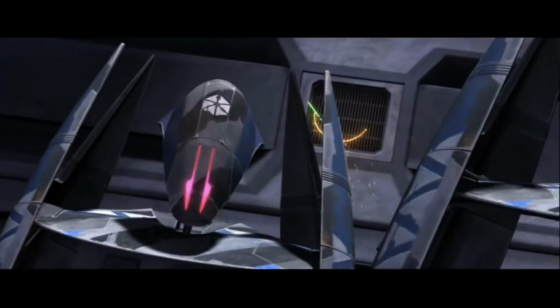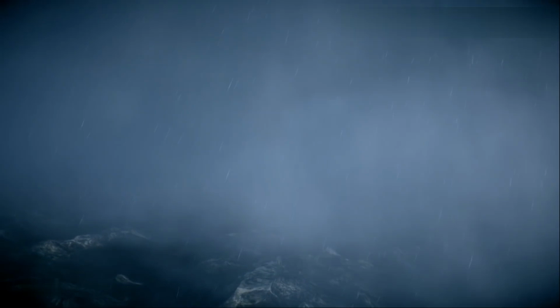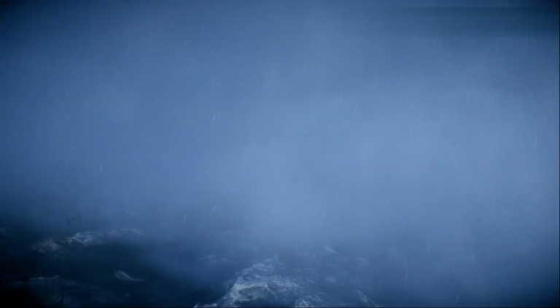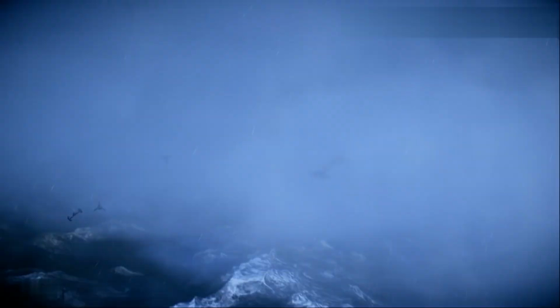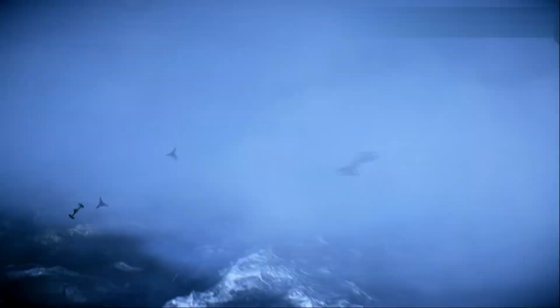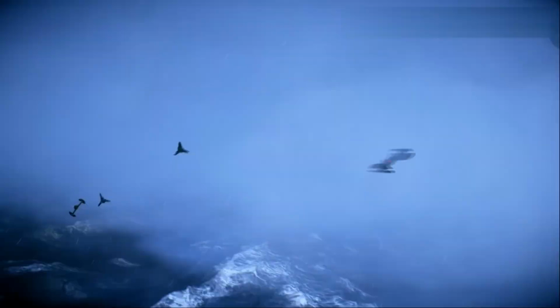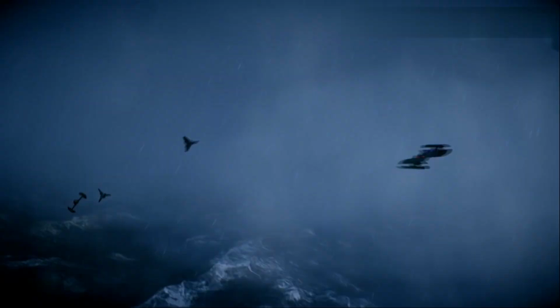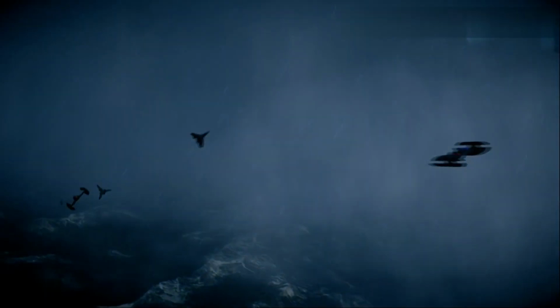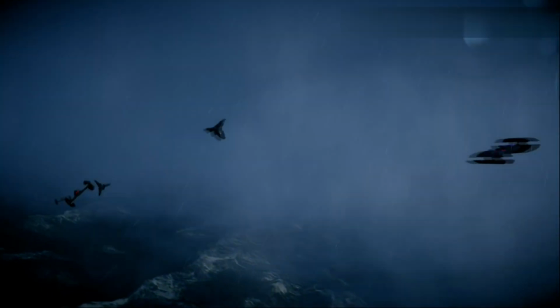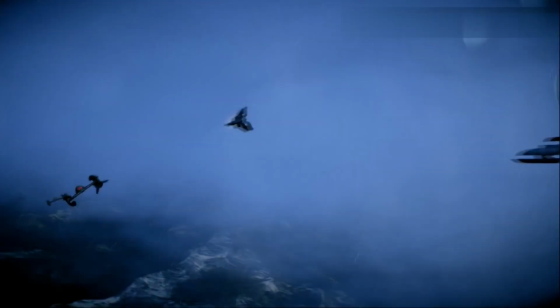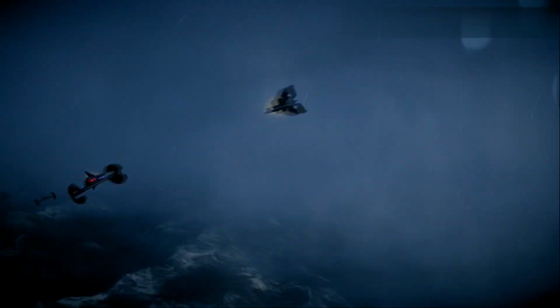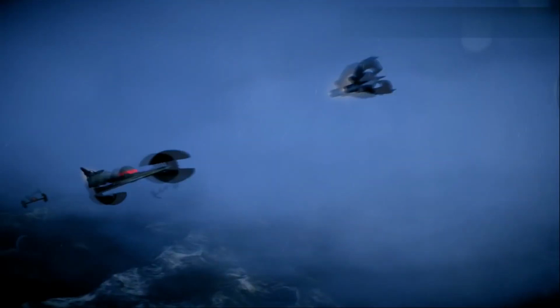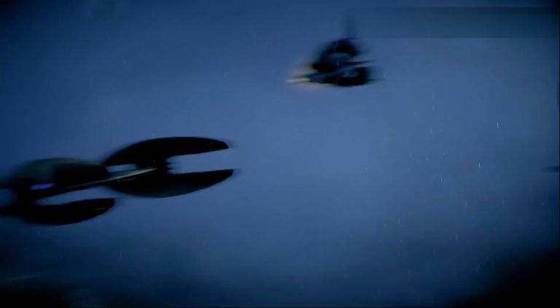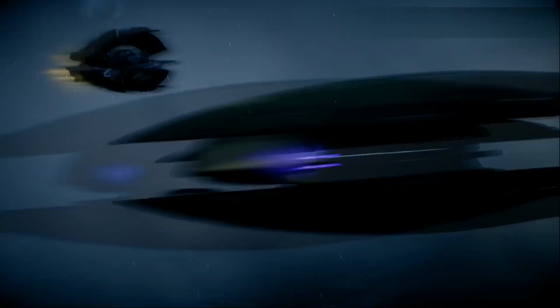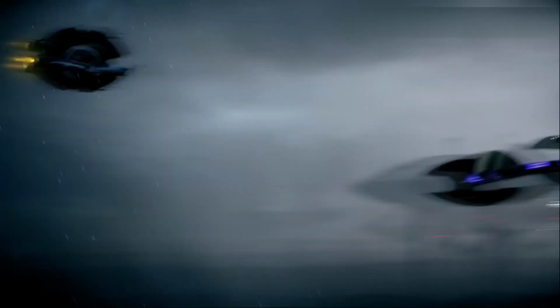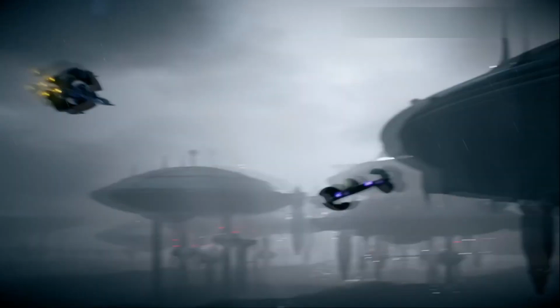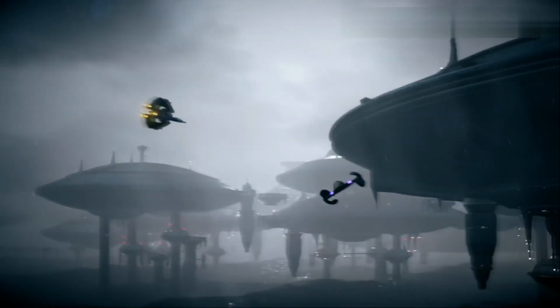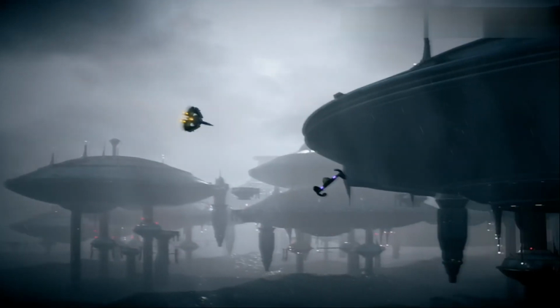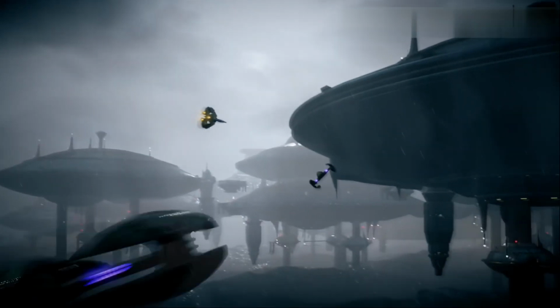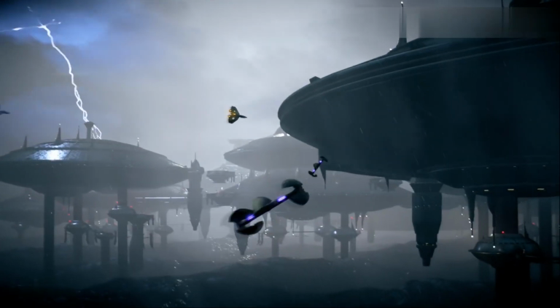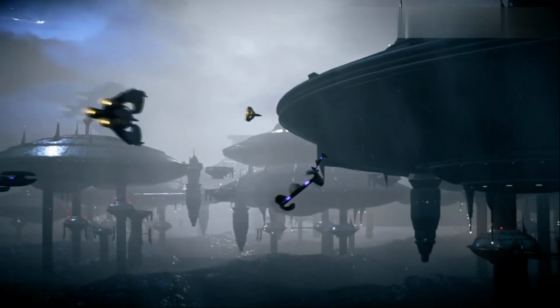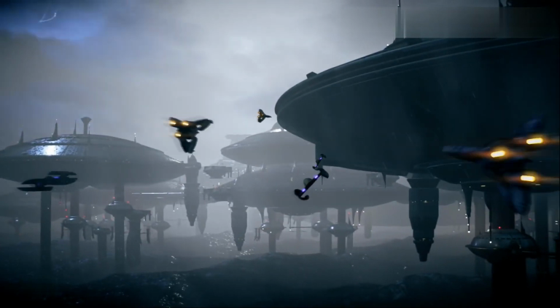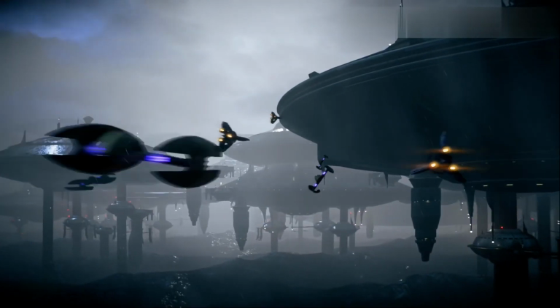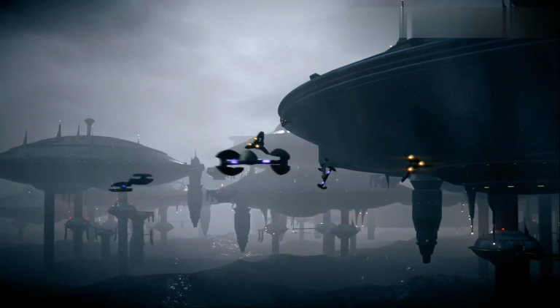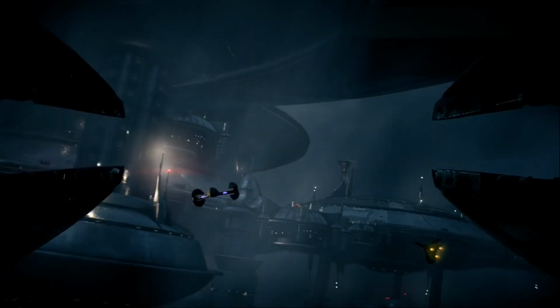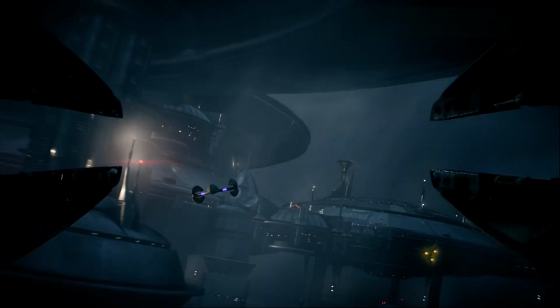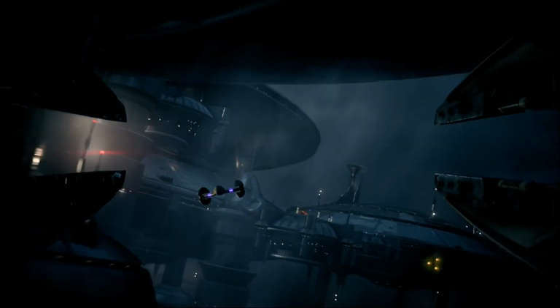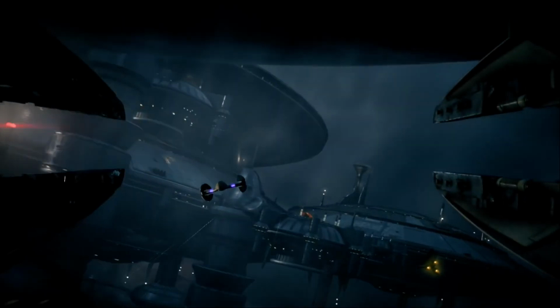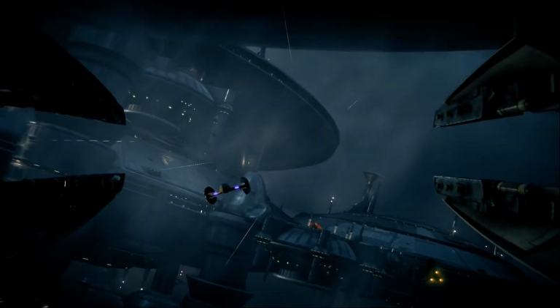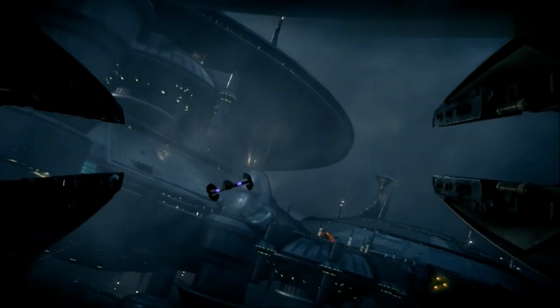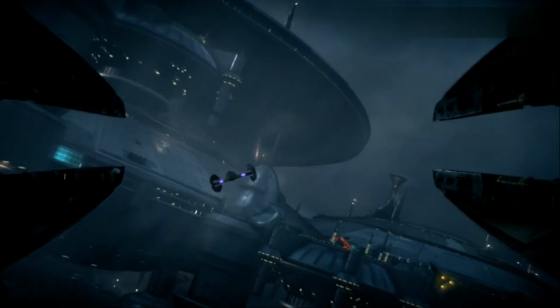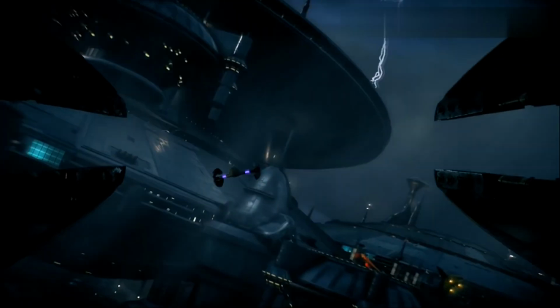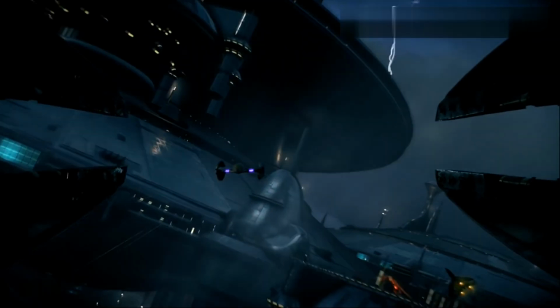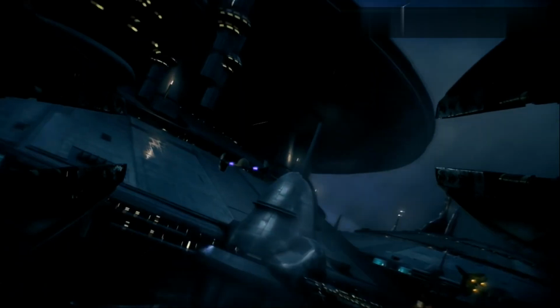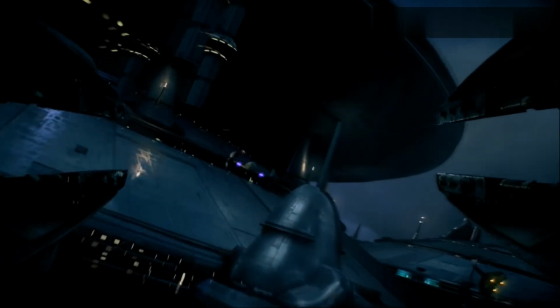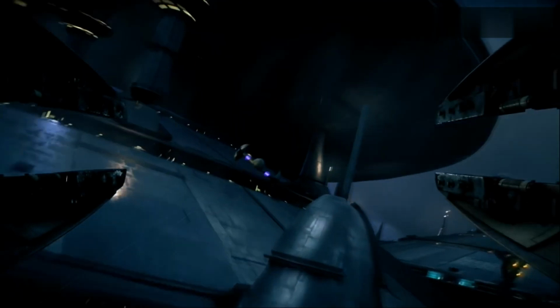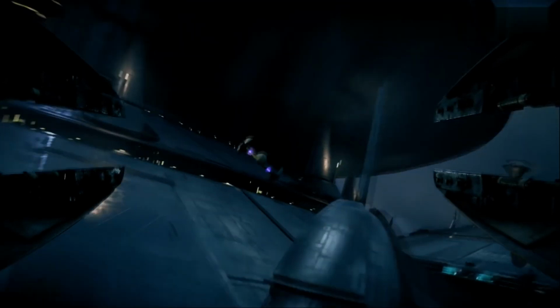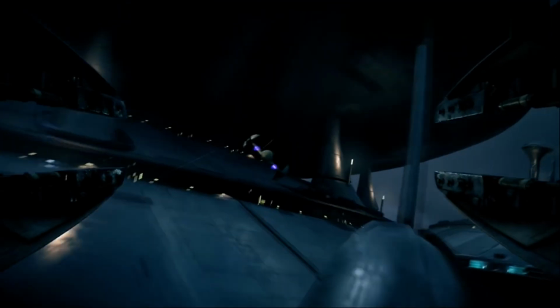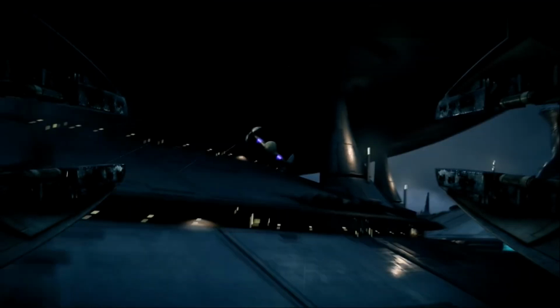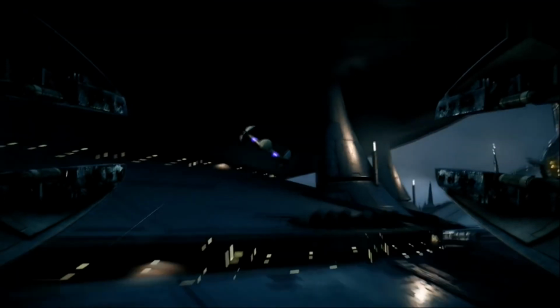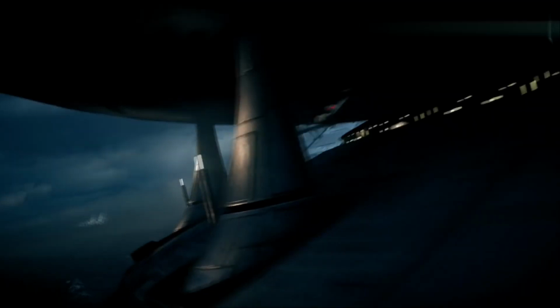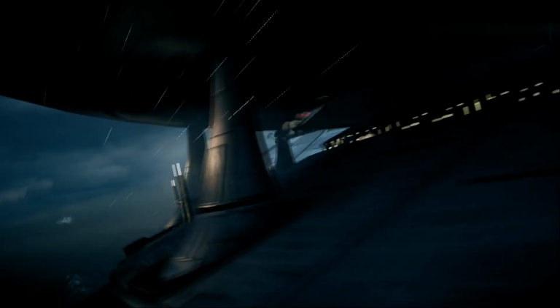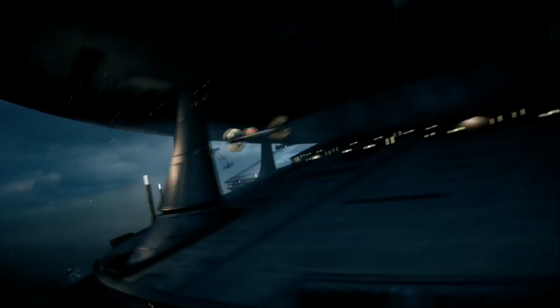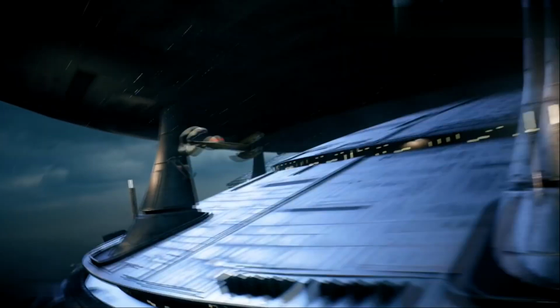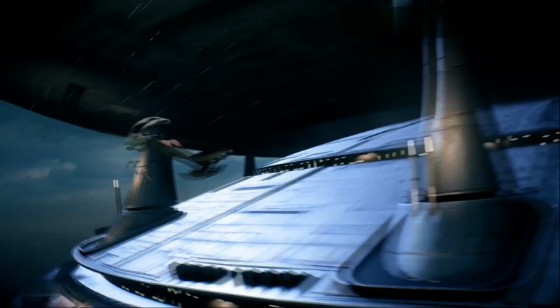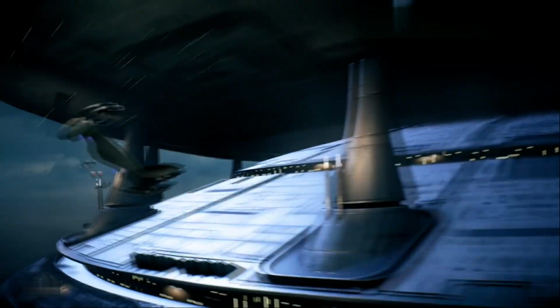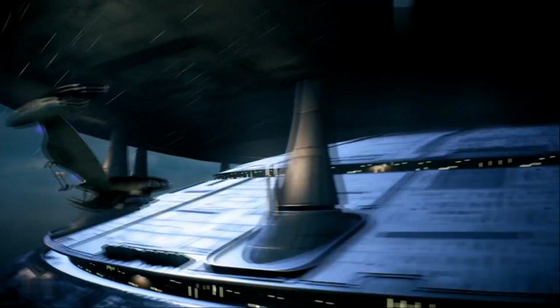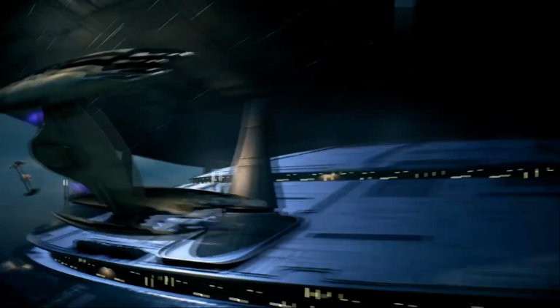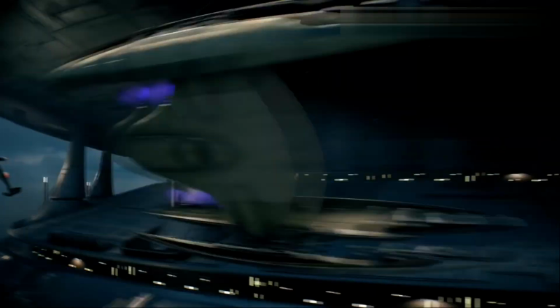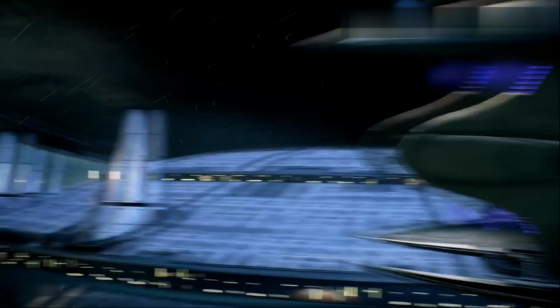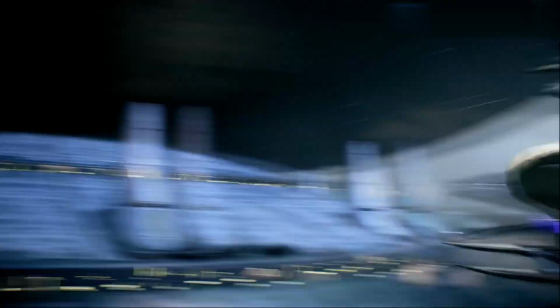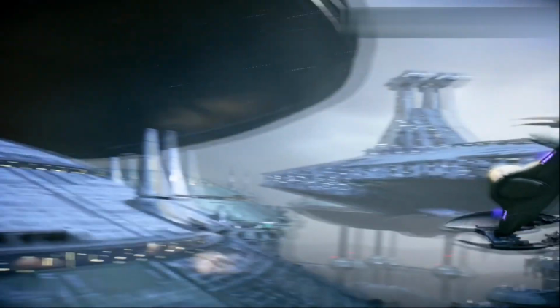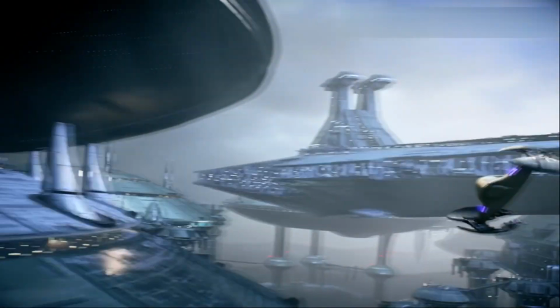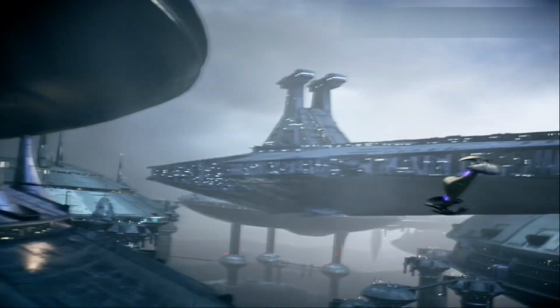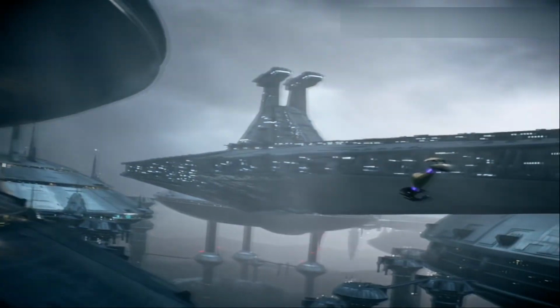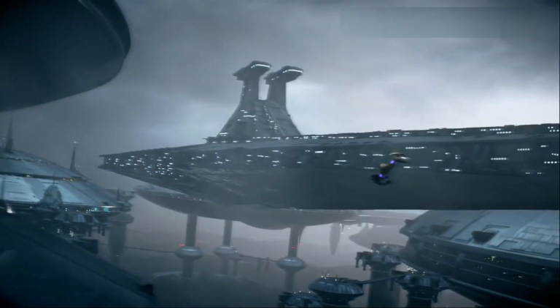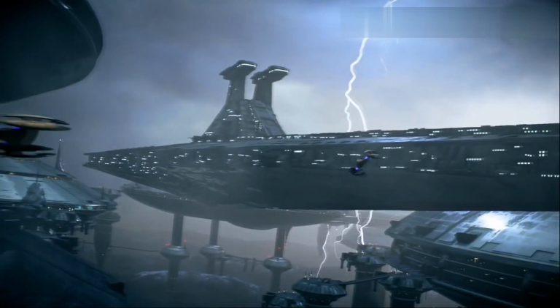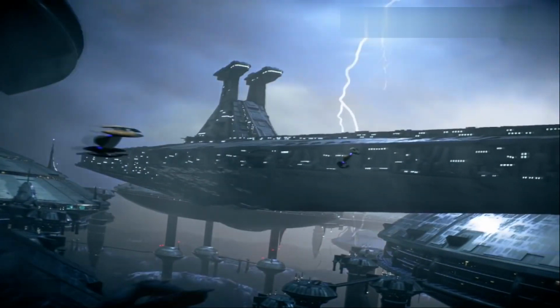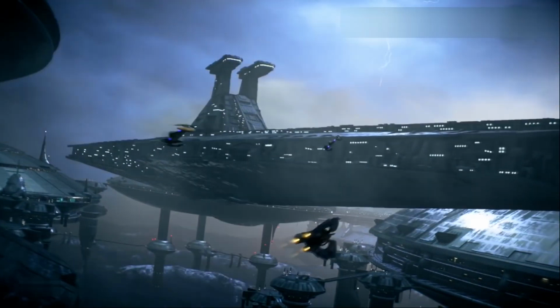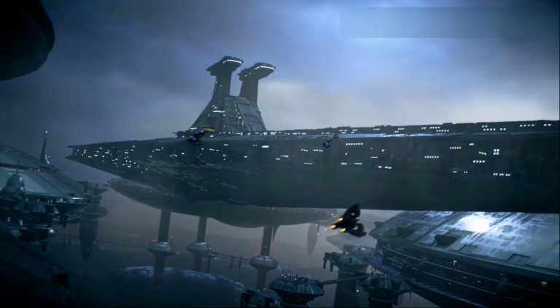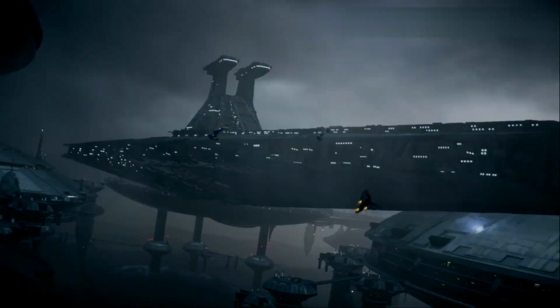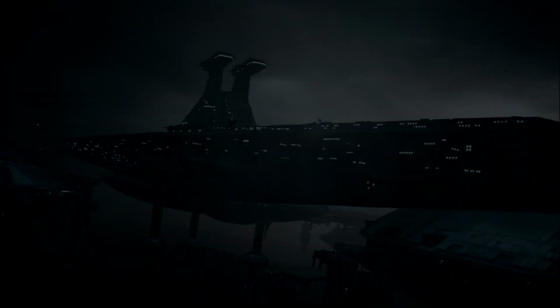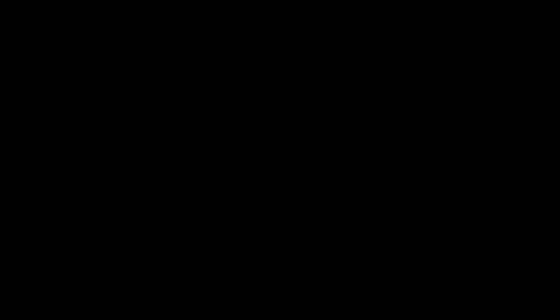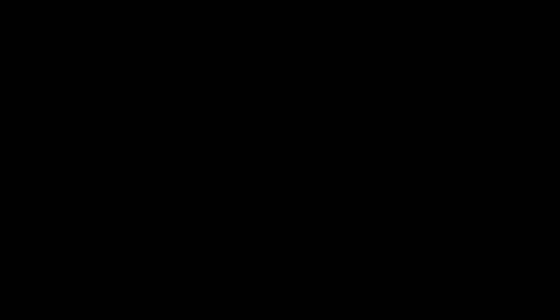A single Vulture Droid wasn't much of a threat, but in a swarm, they were a nightmare for clone pilots in space and for clone troopers on the ground.